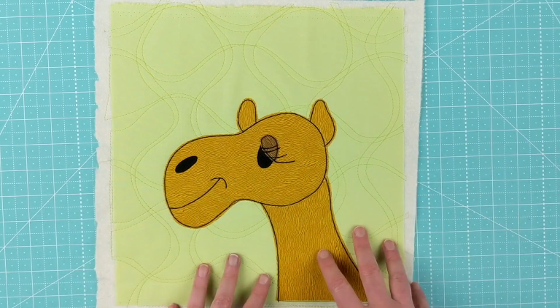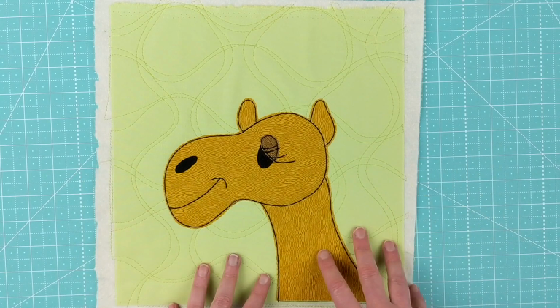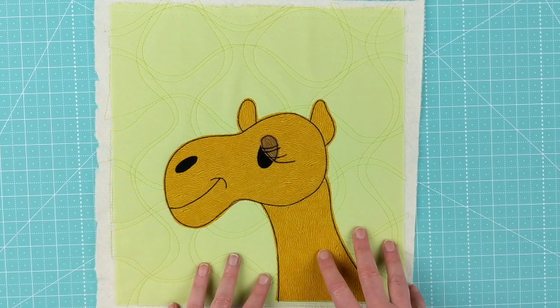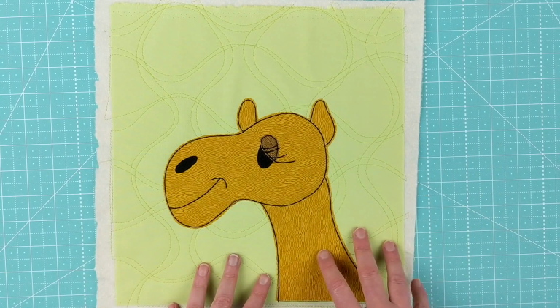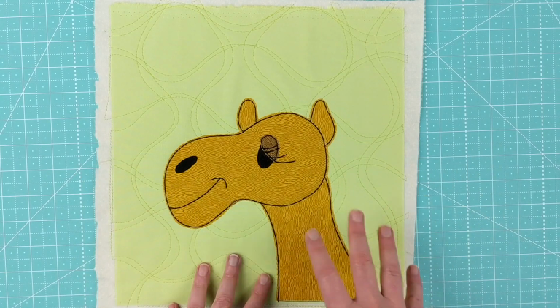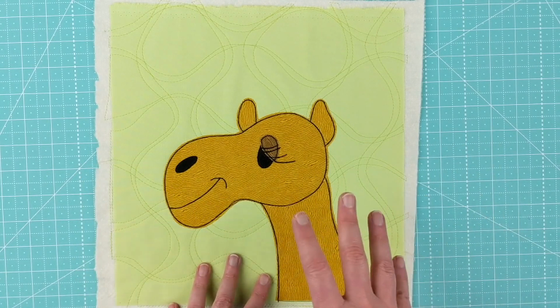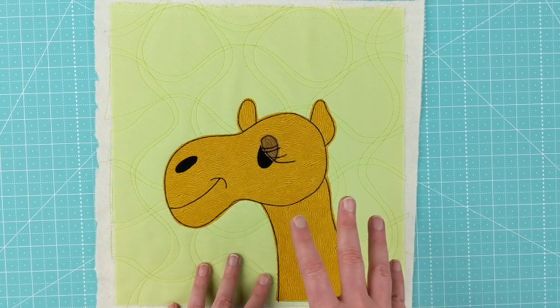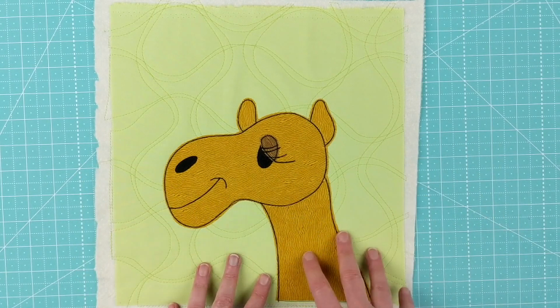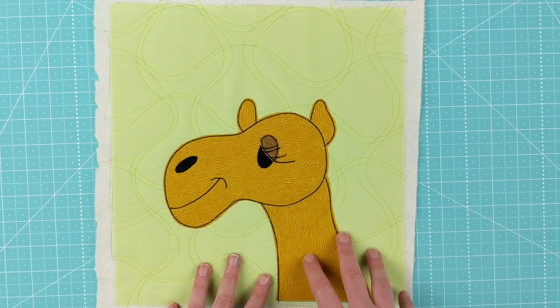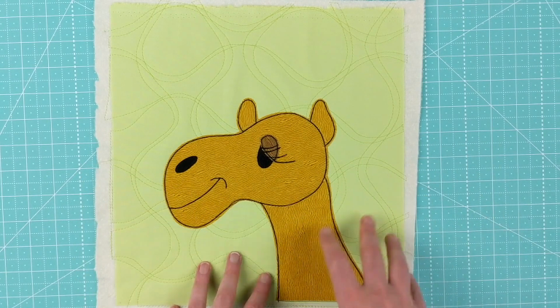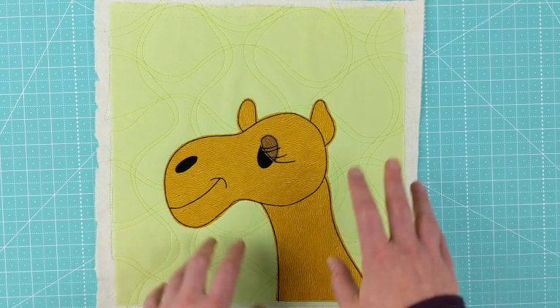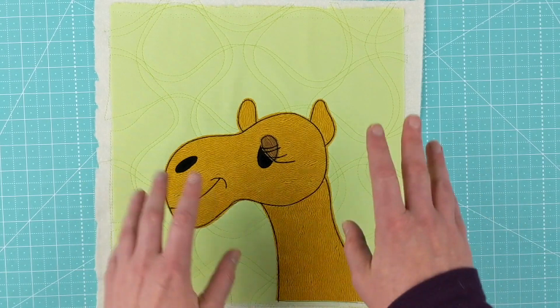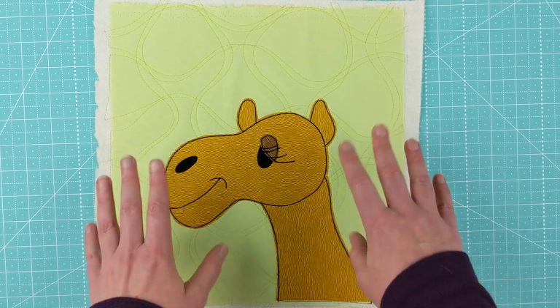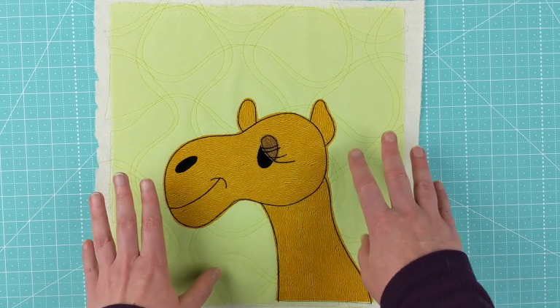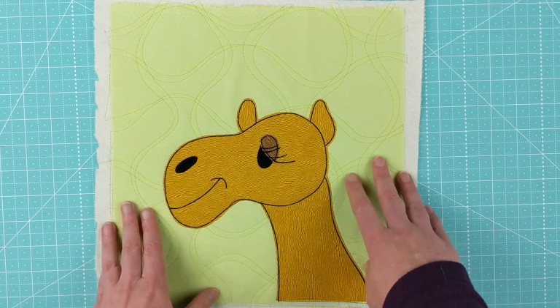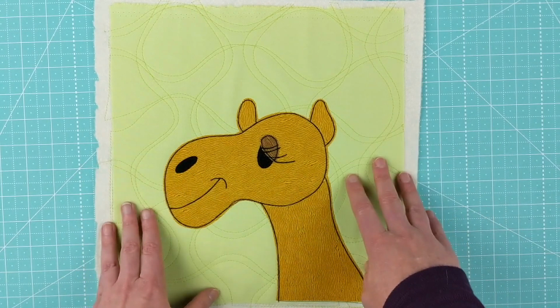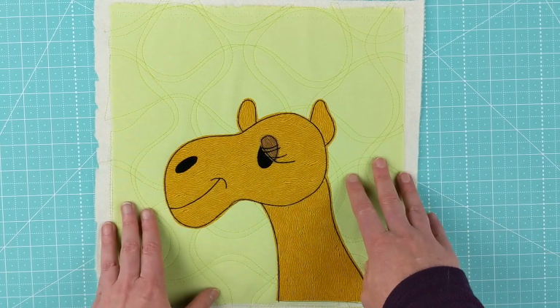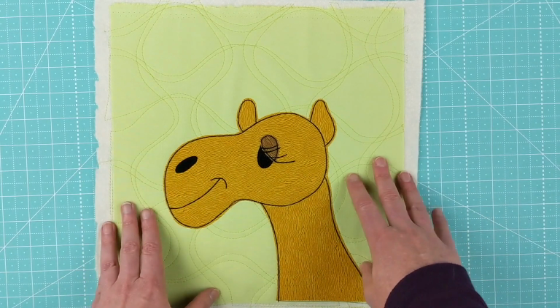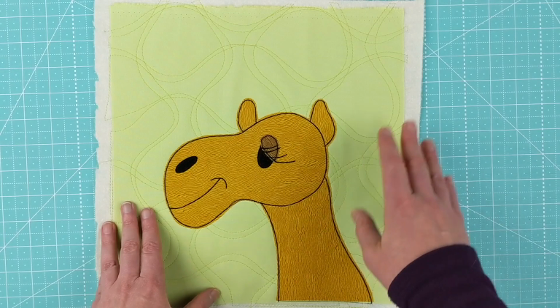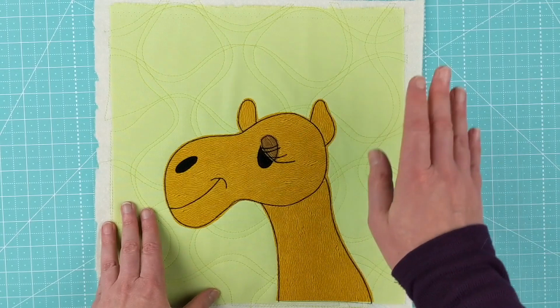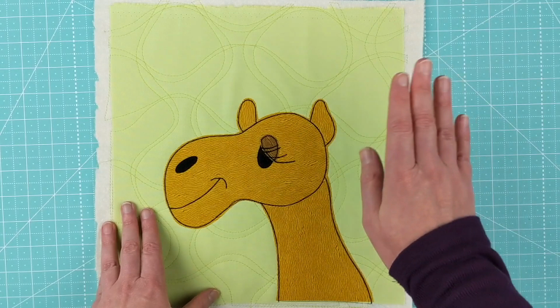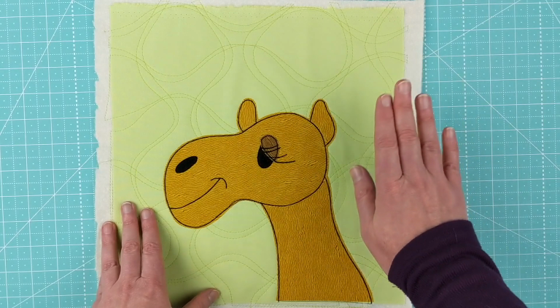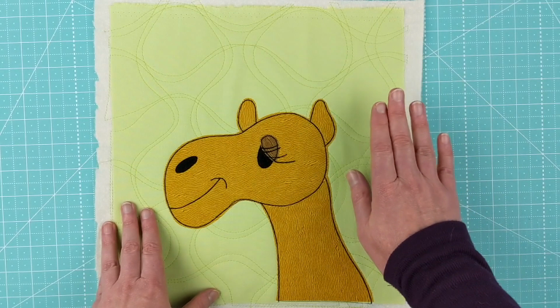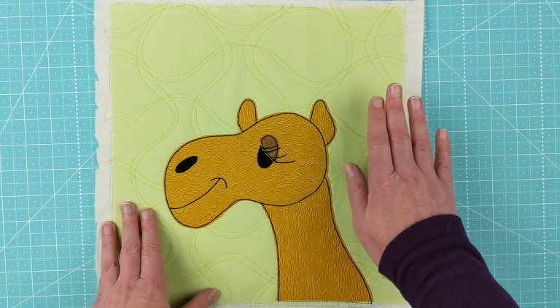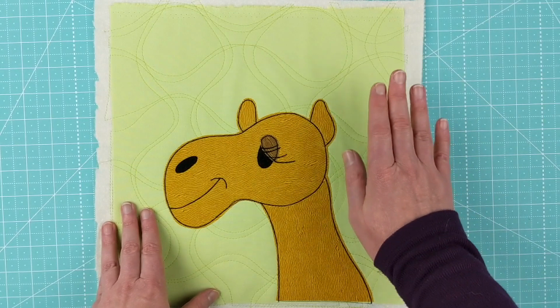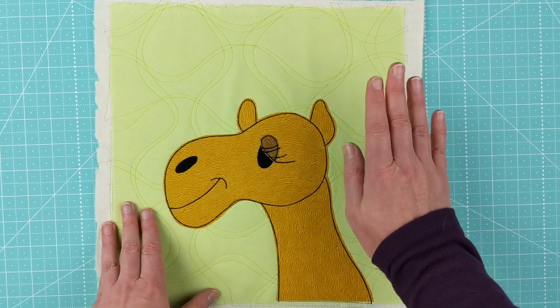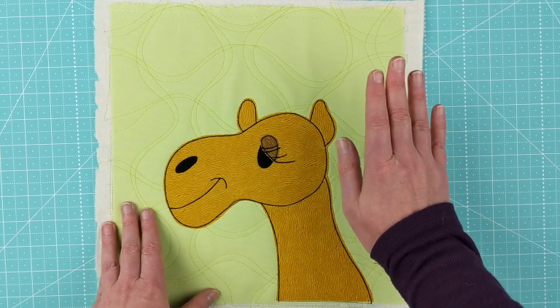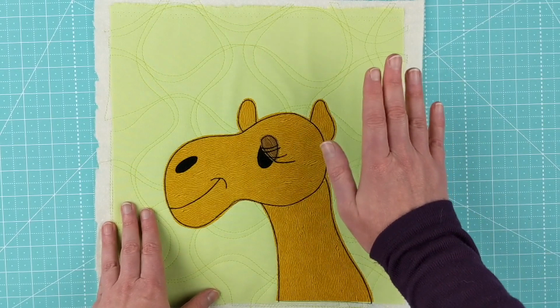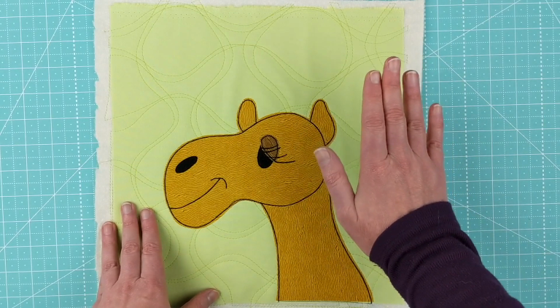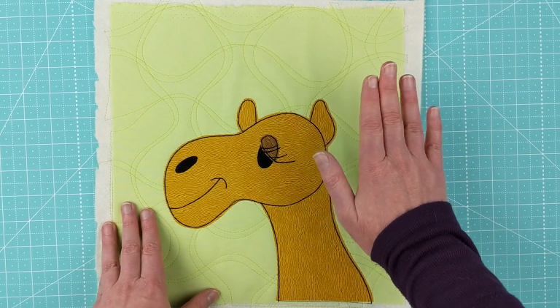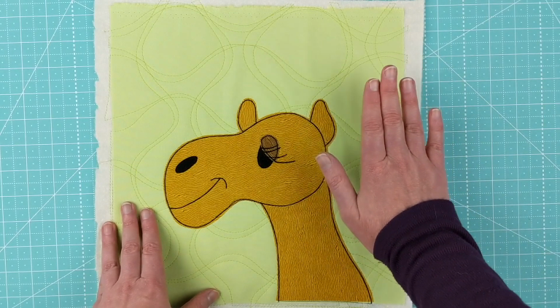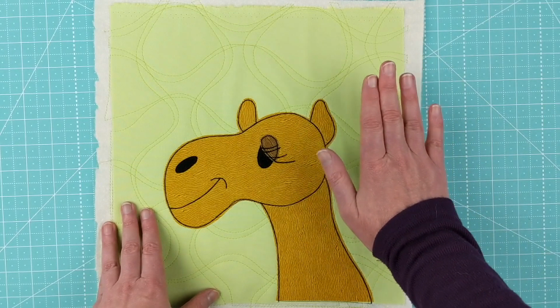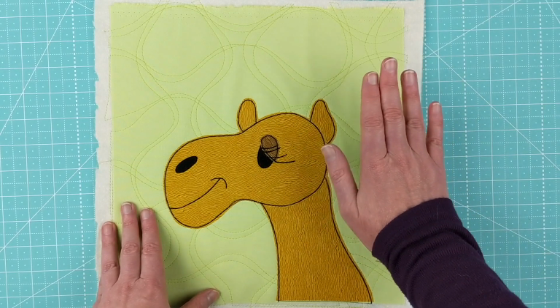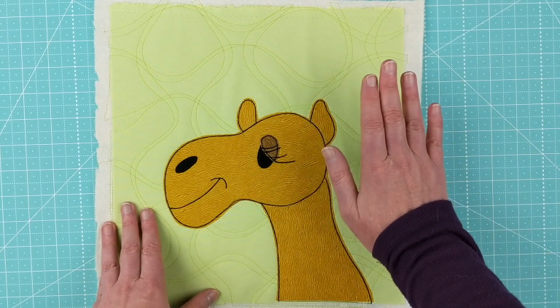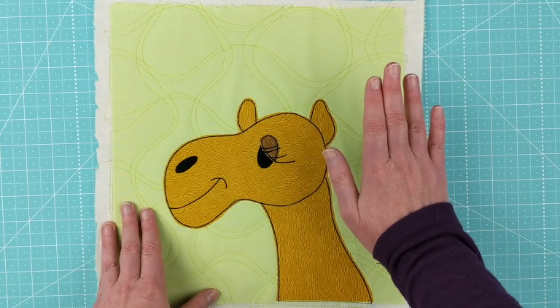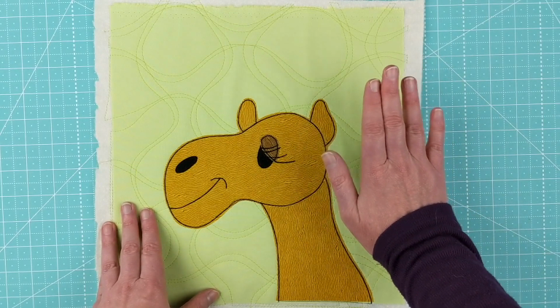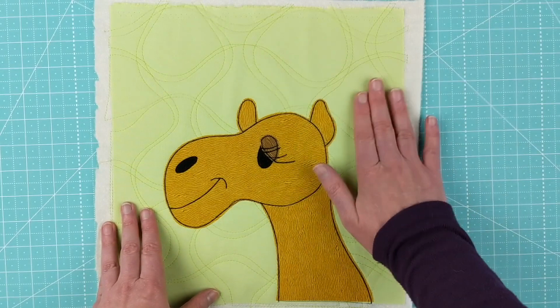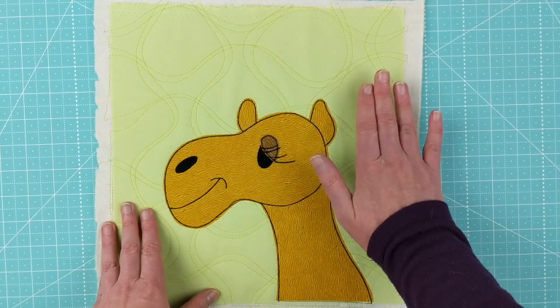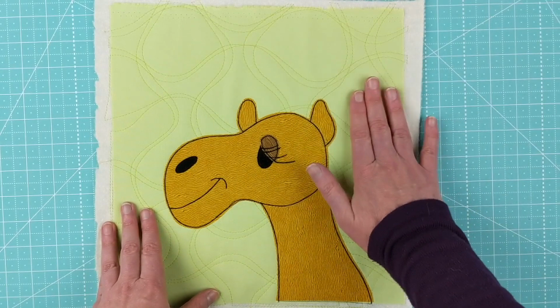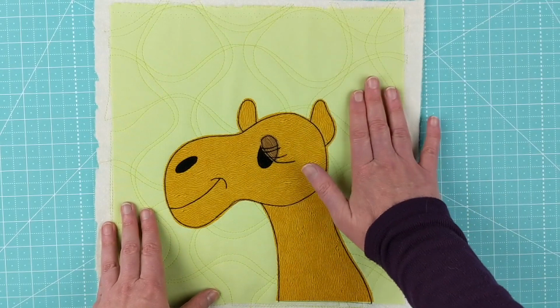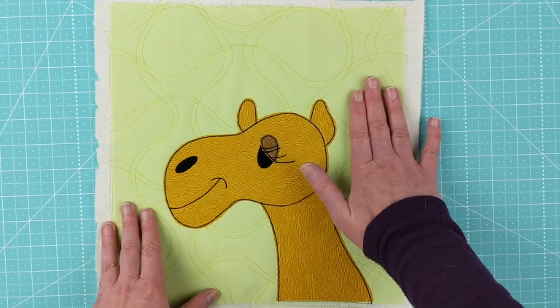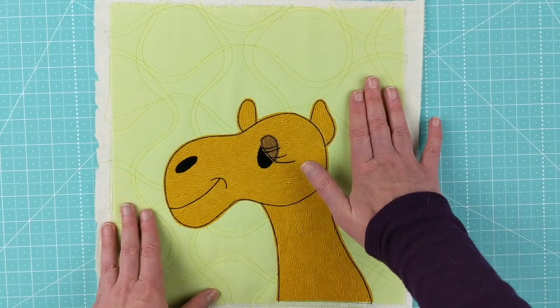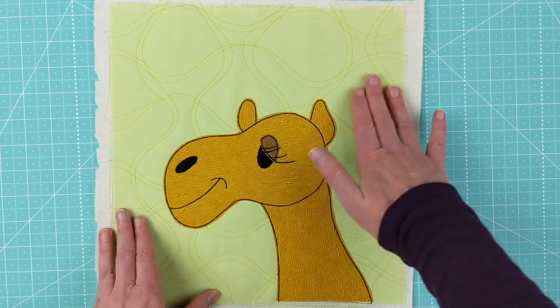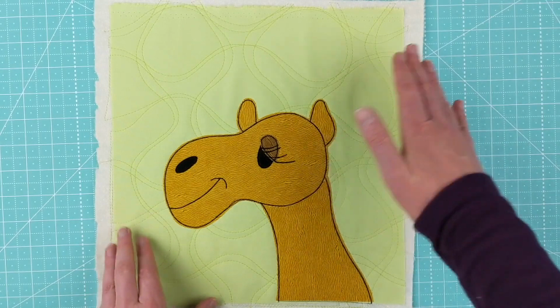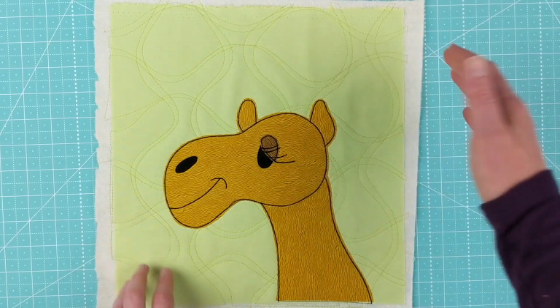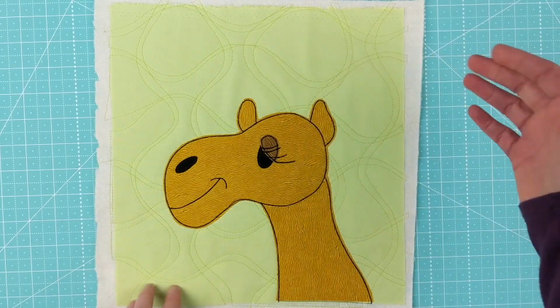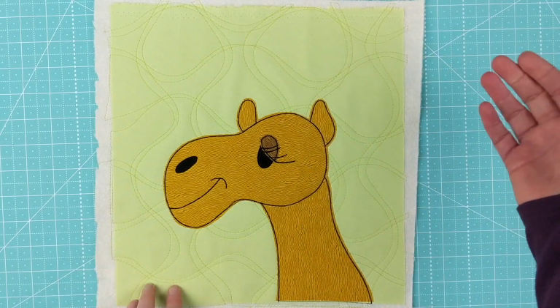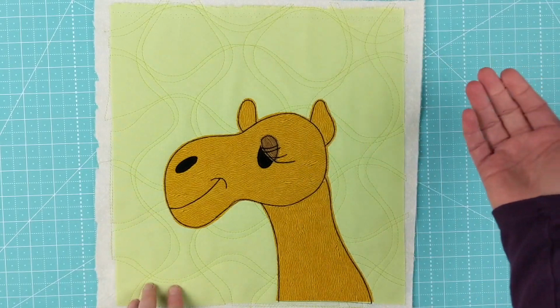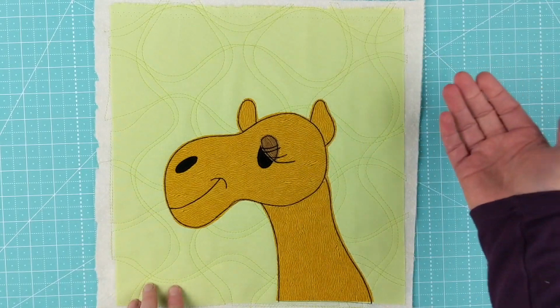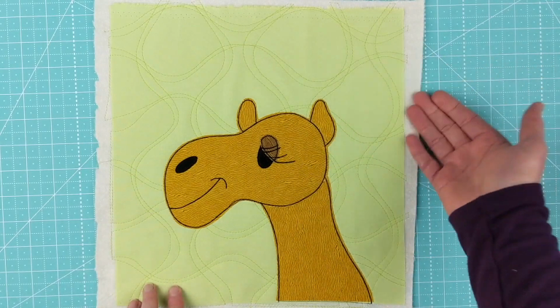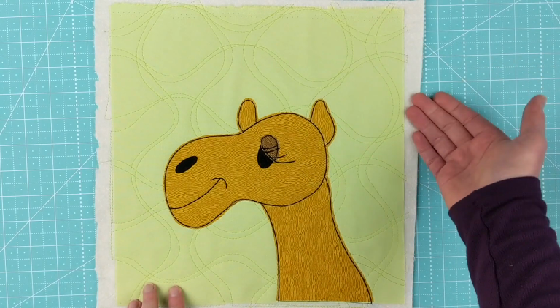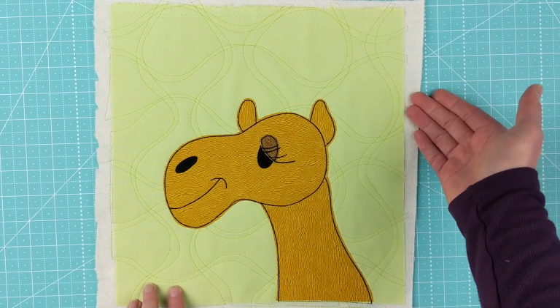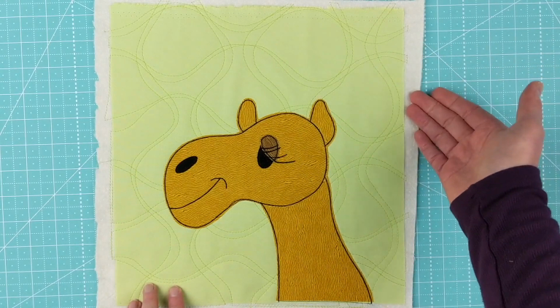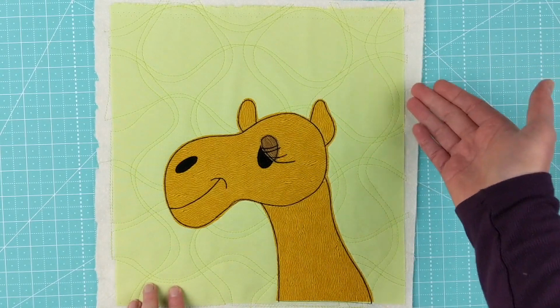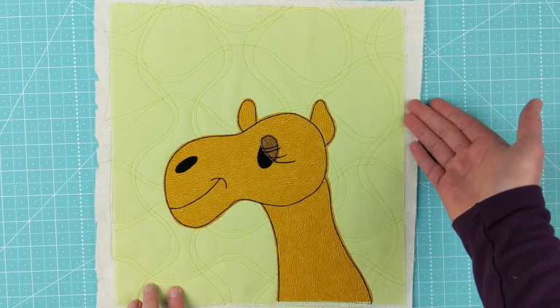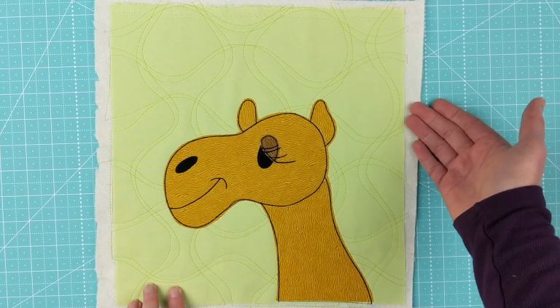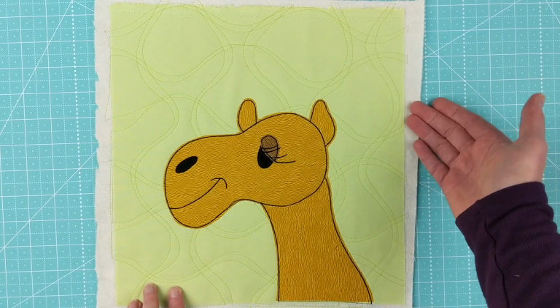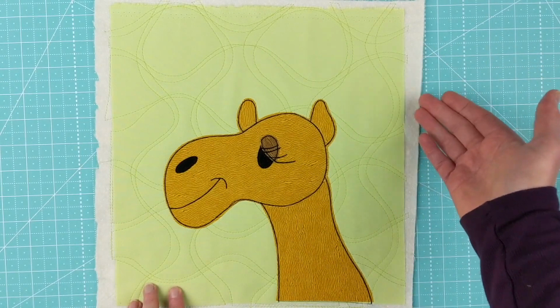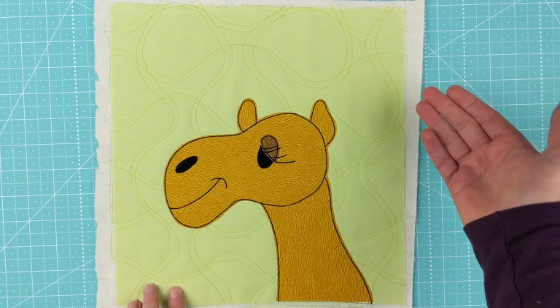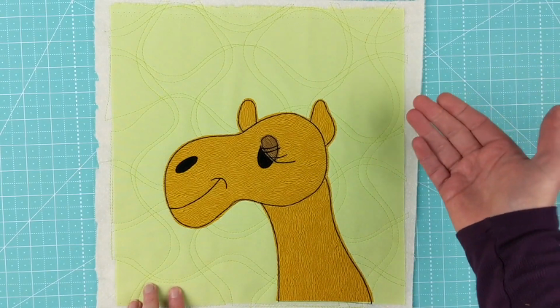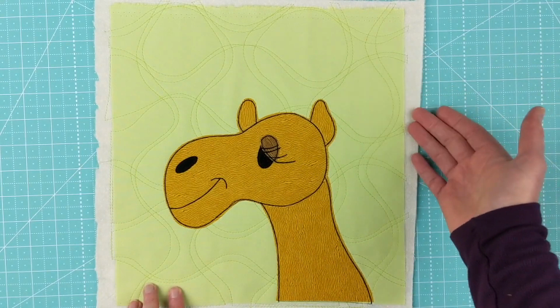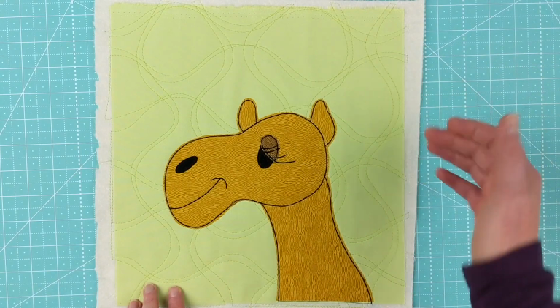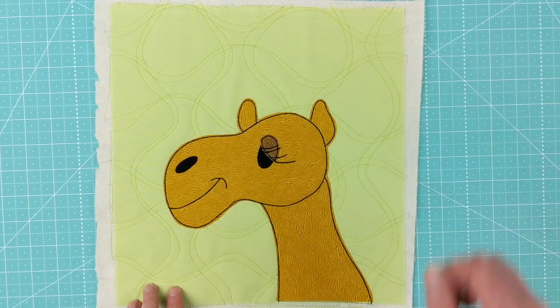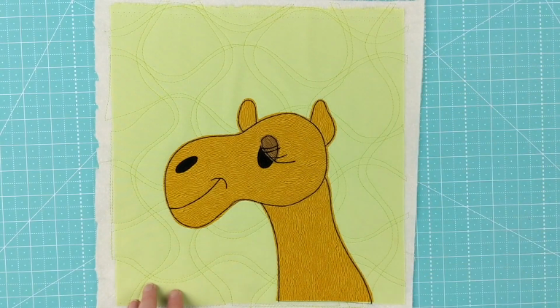This first step is just quilting your background fabric to the batting only.